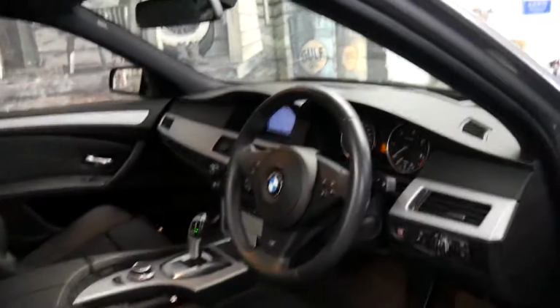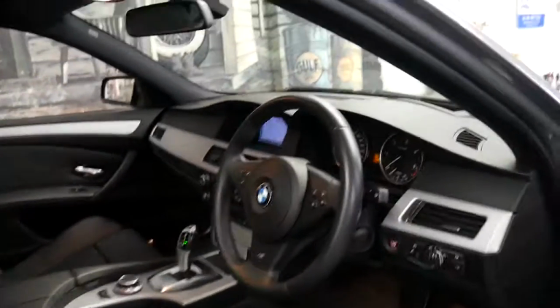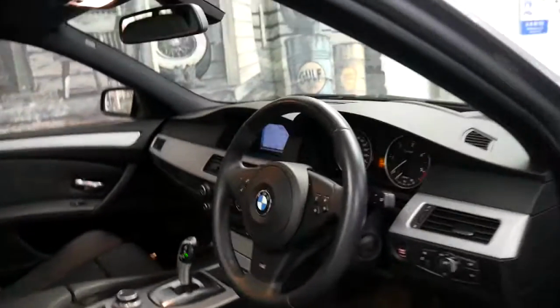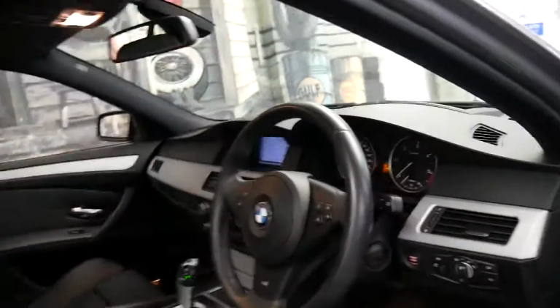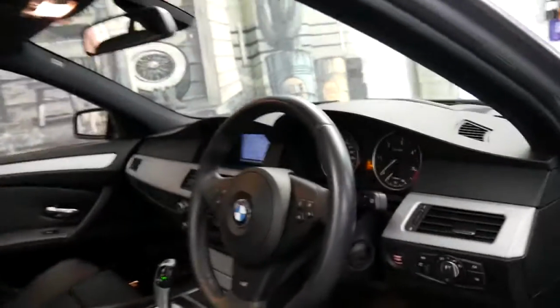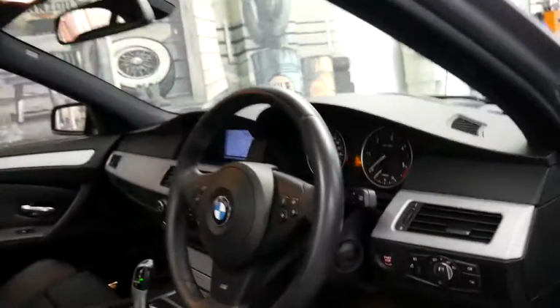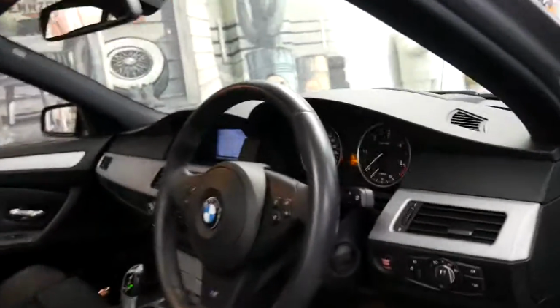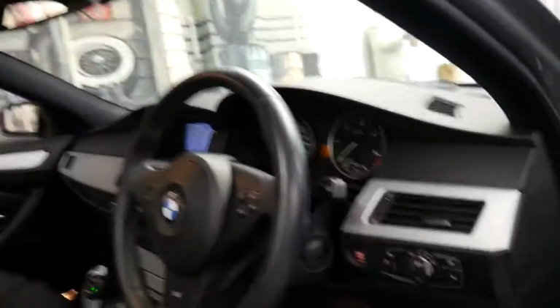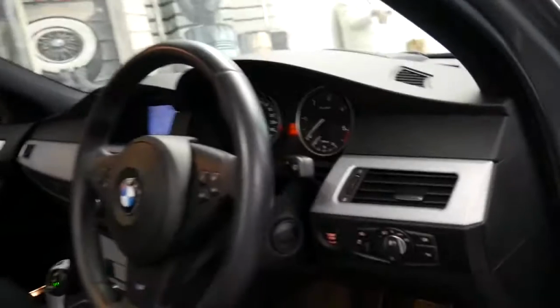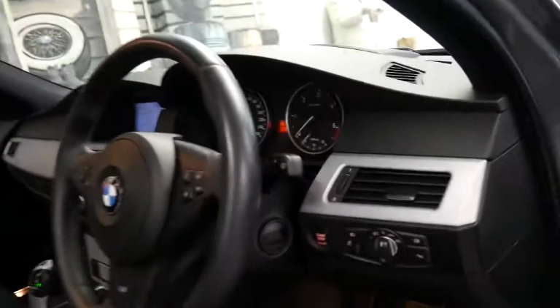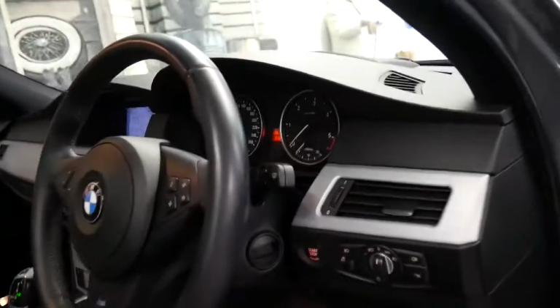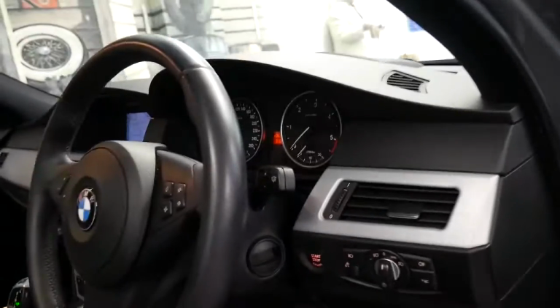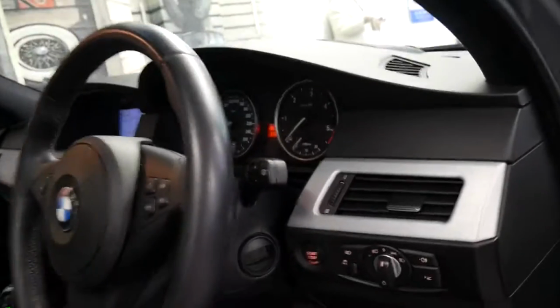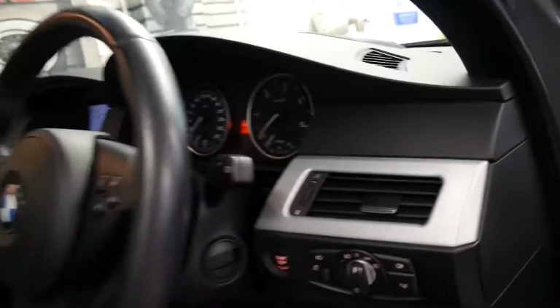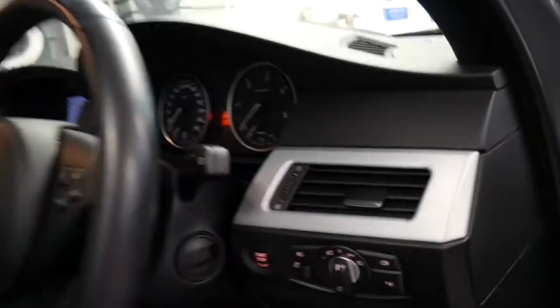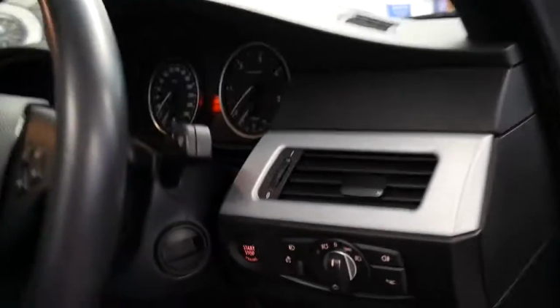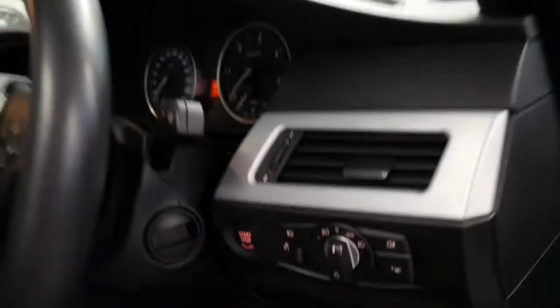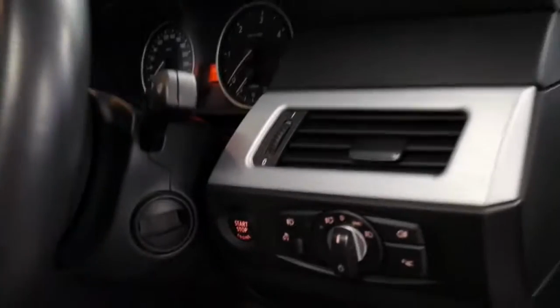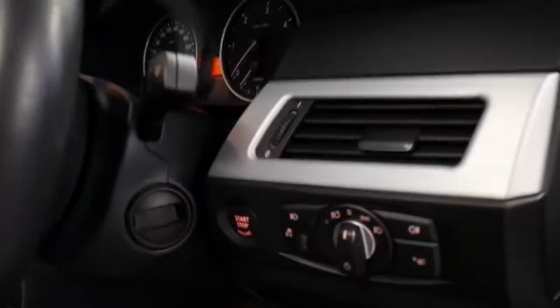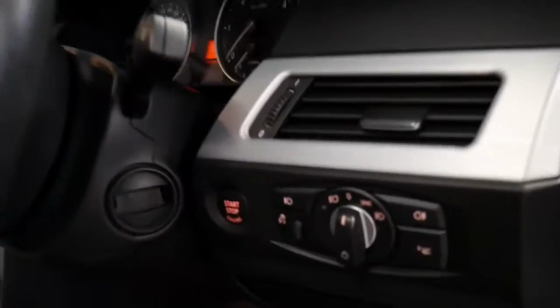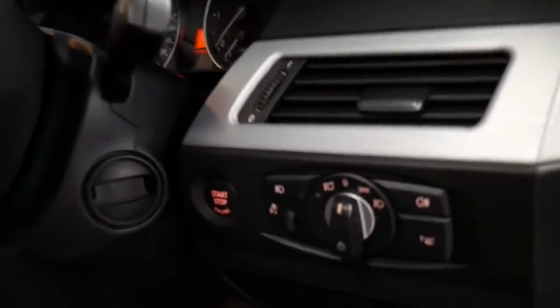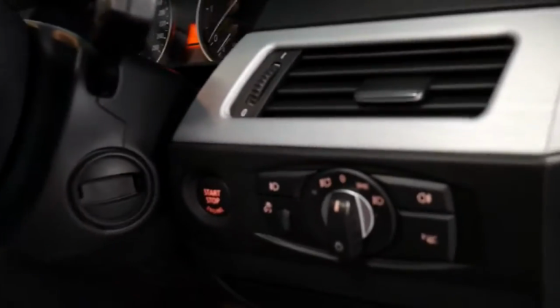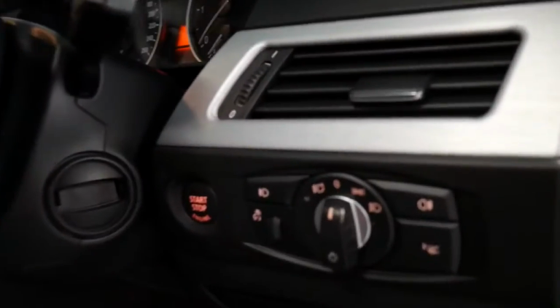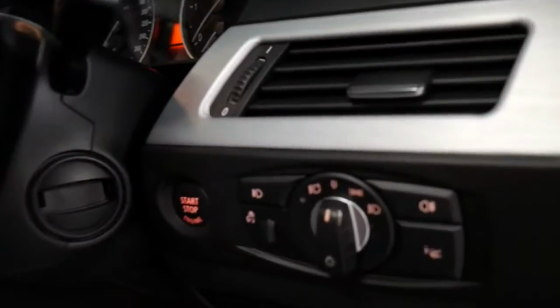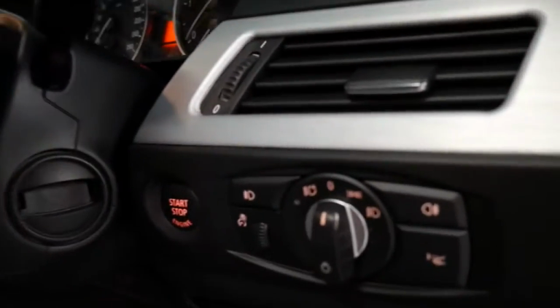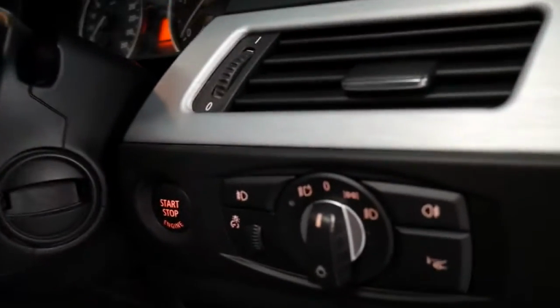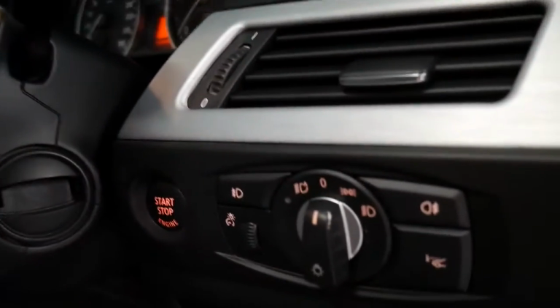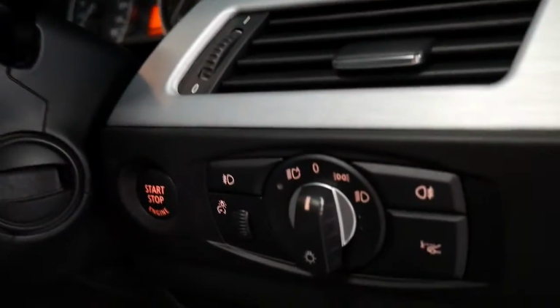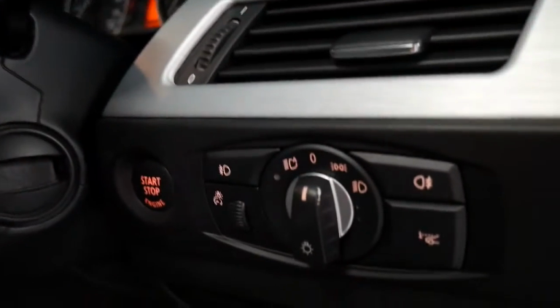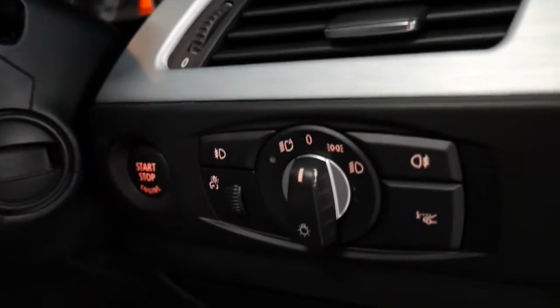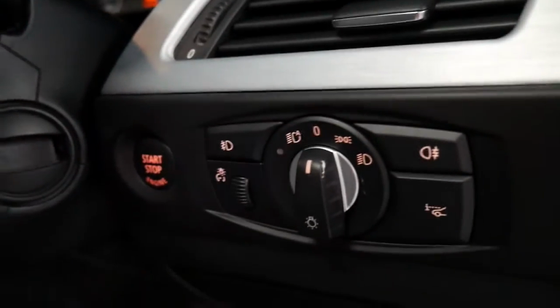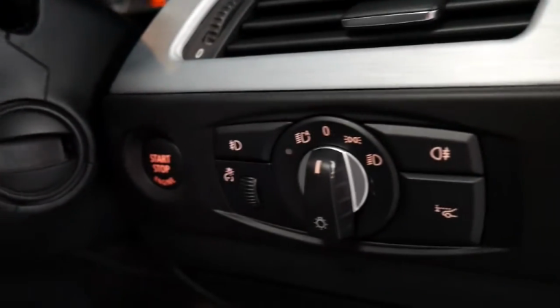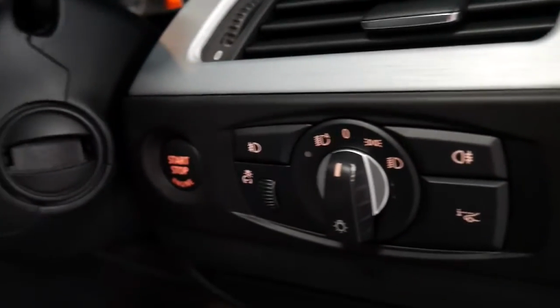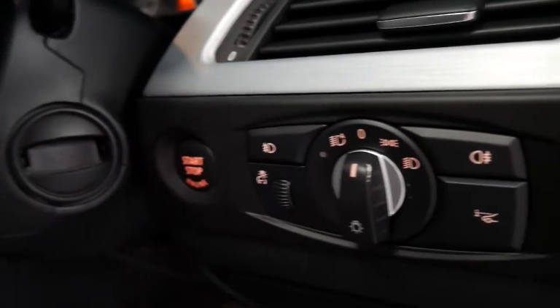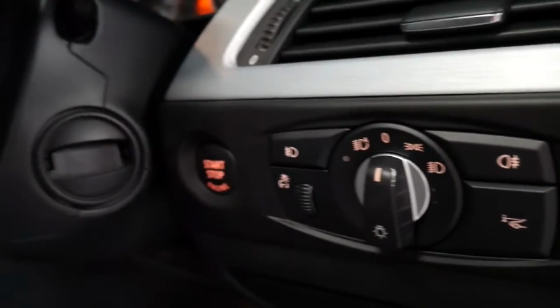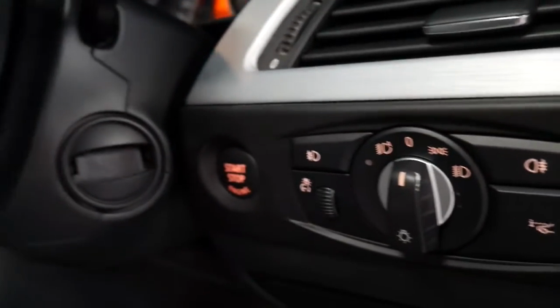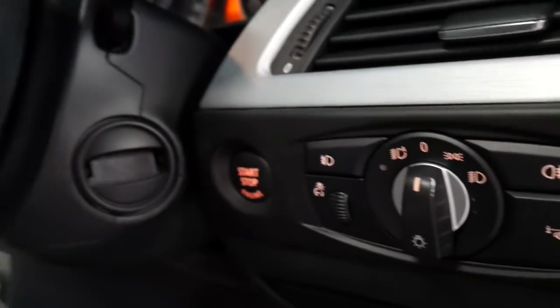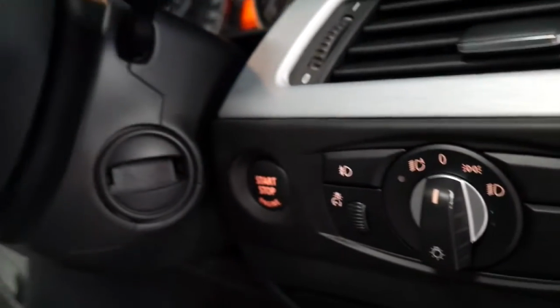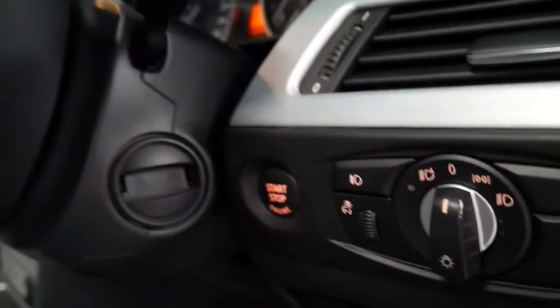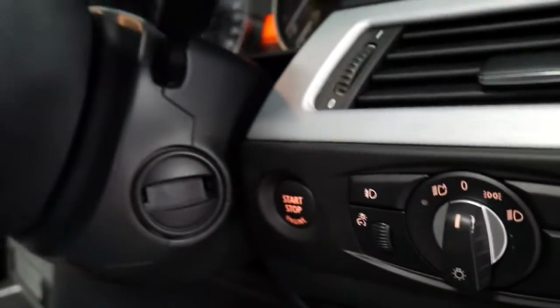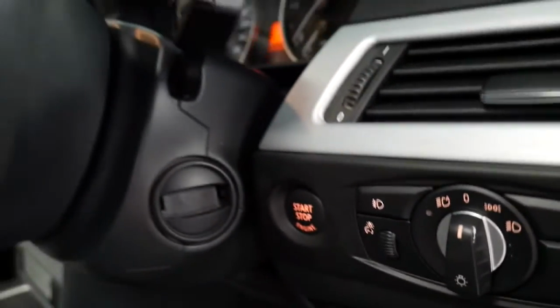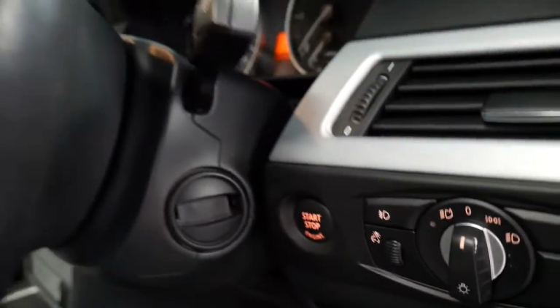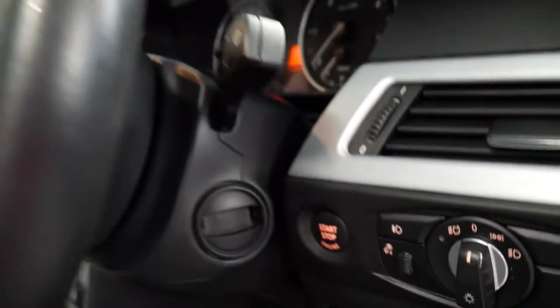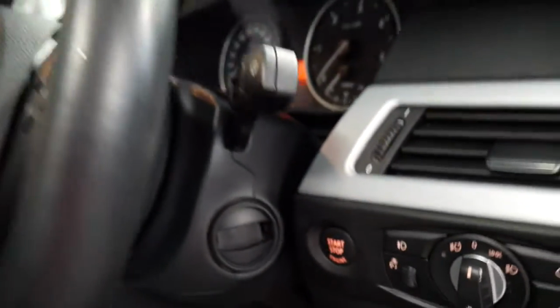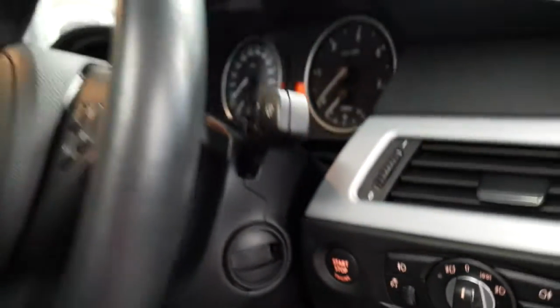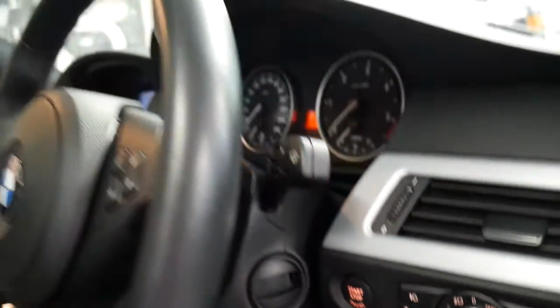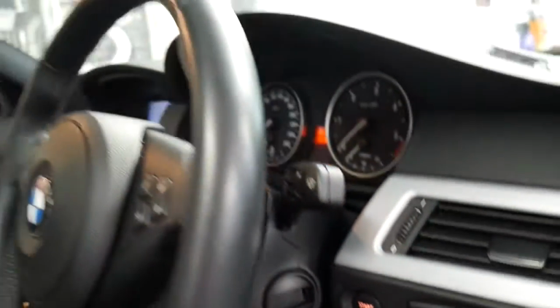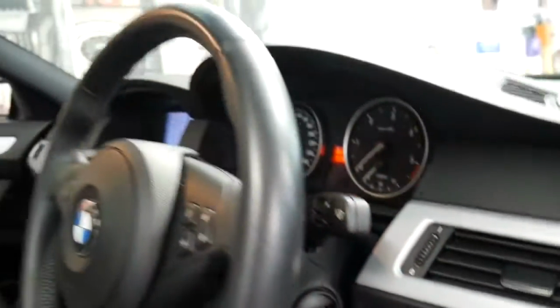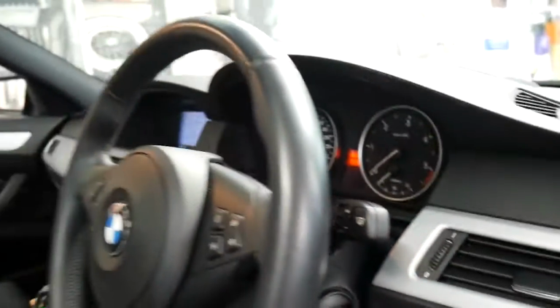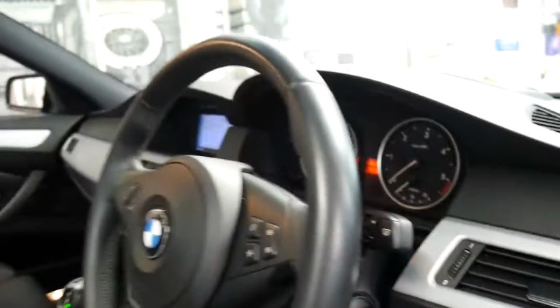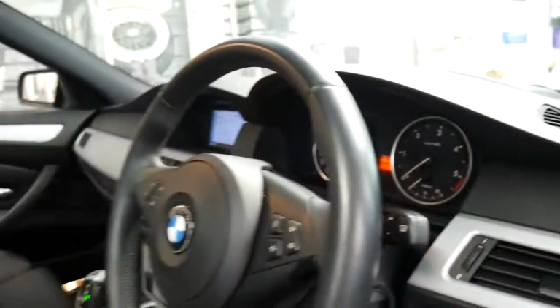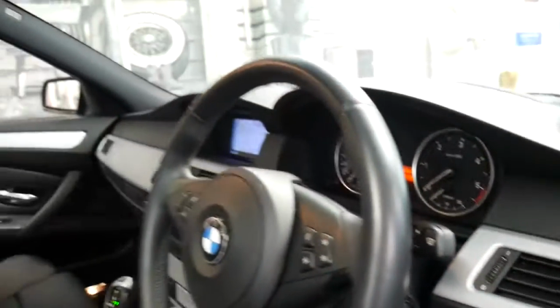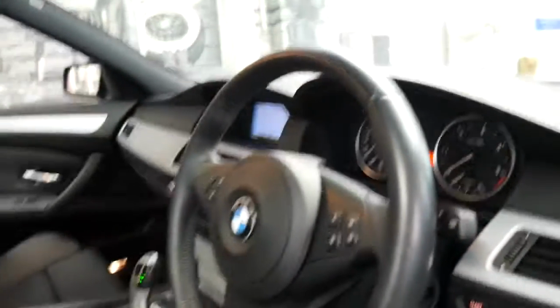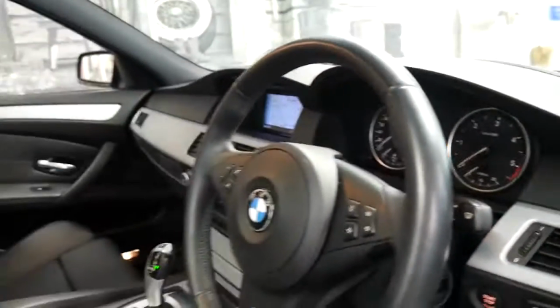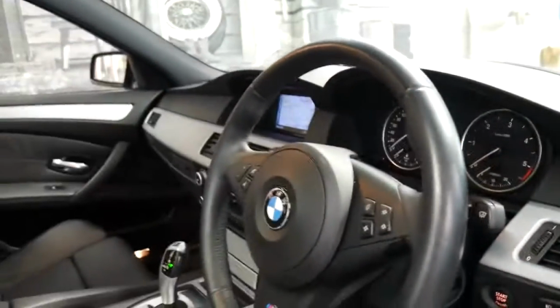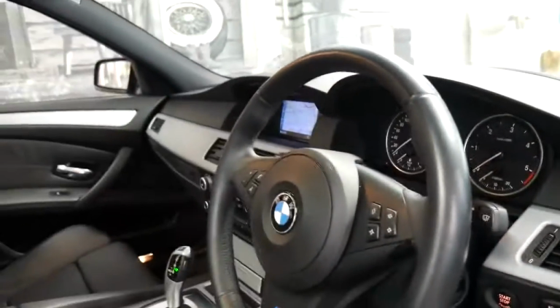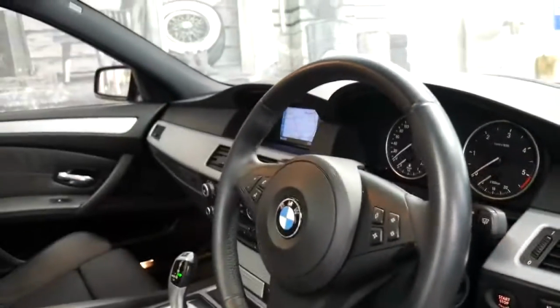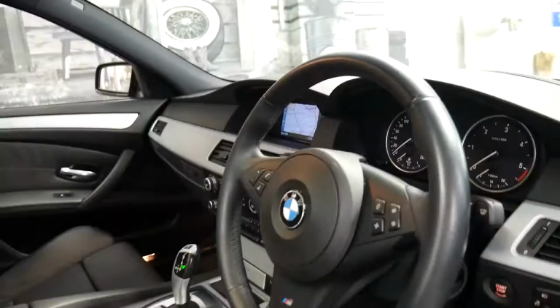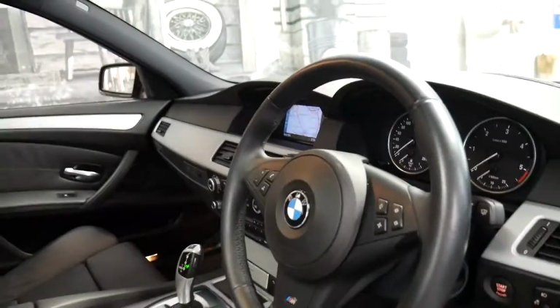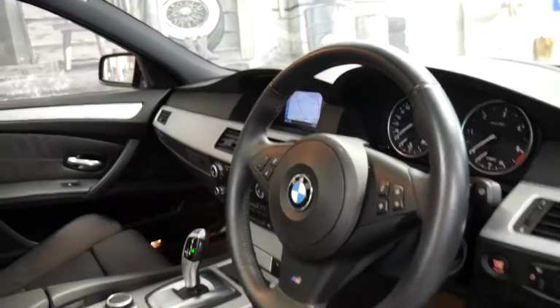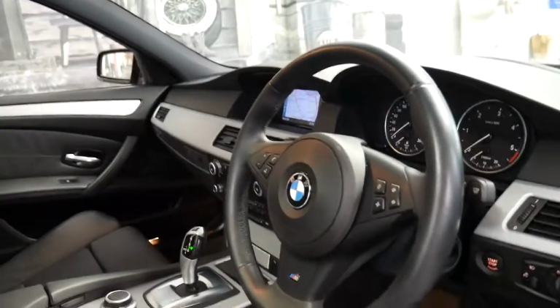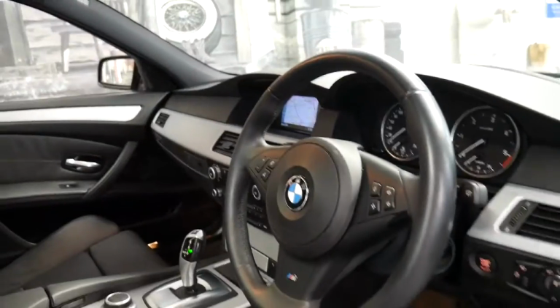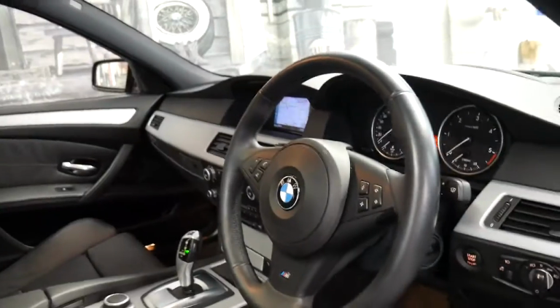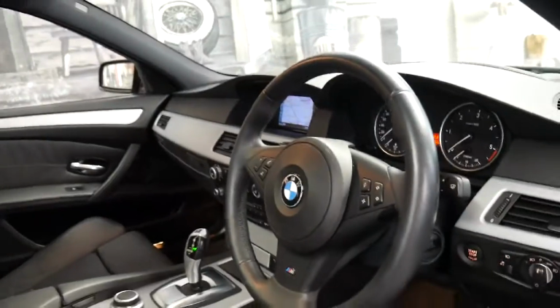It's got heads-up display, push-button start, keyless entry, and keyless start.